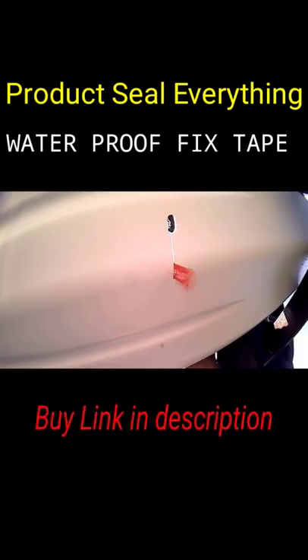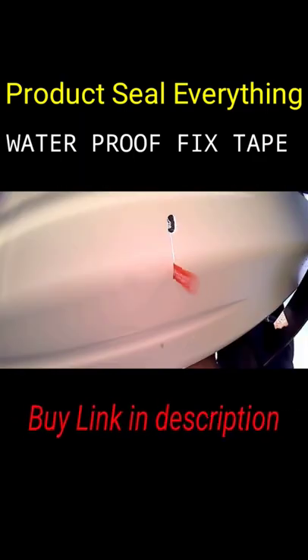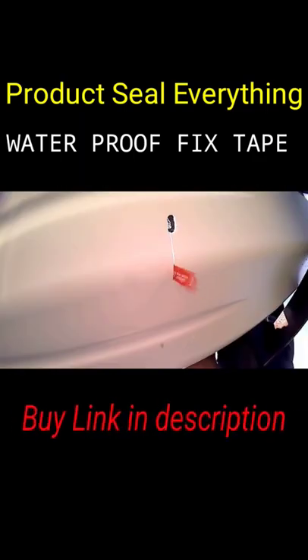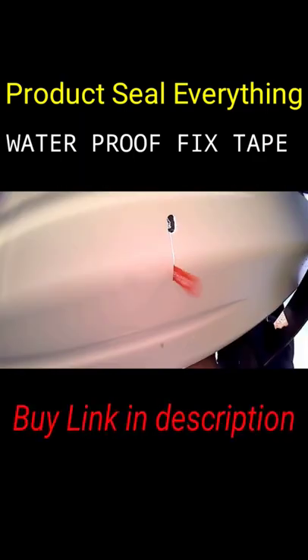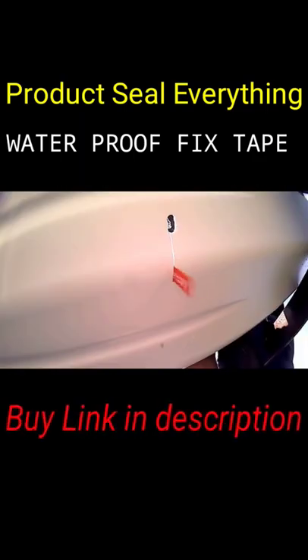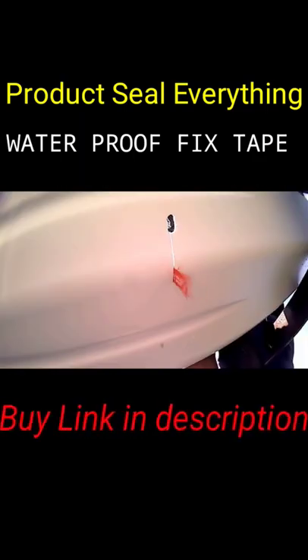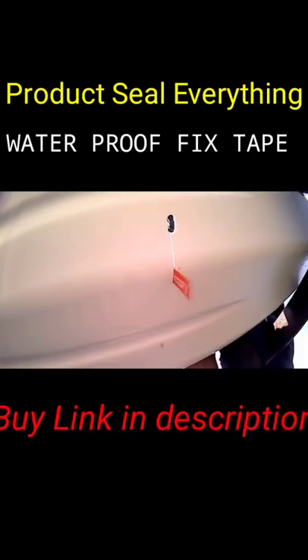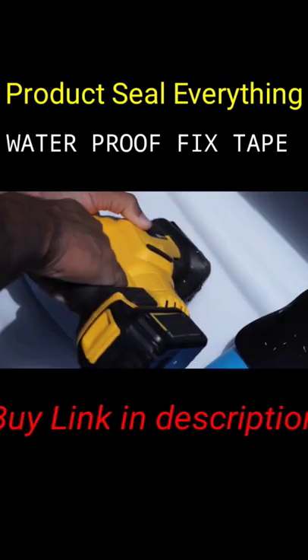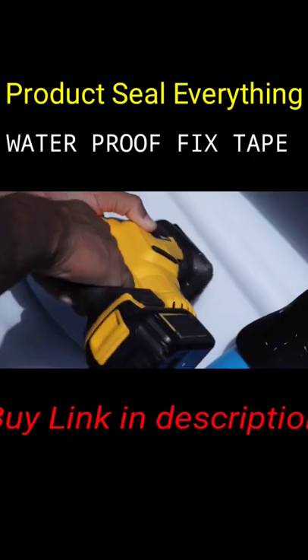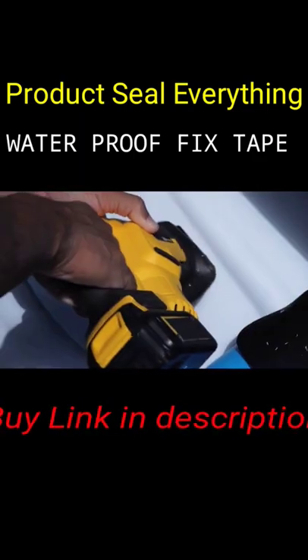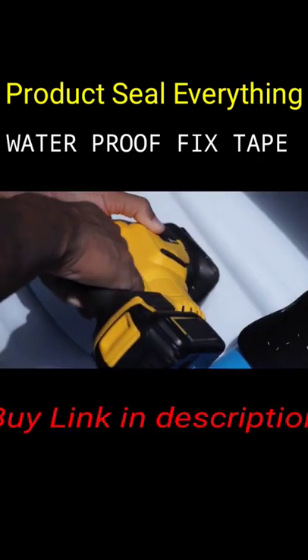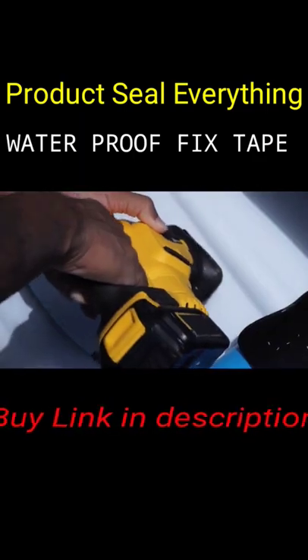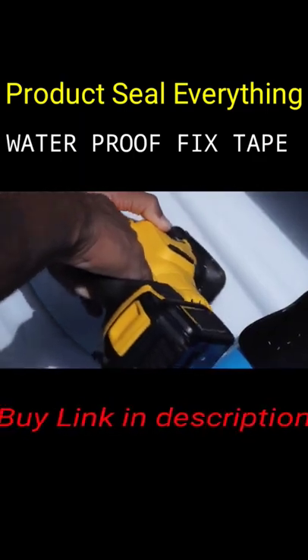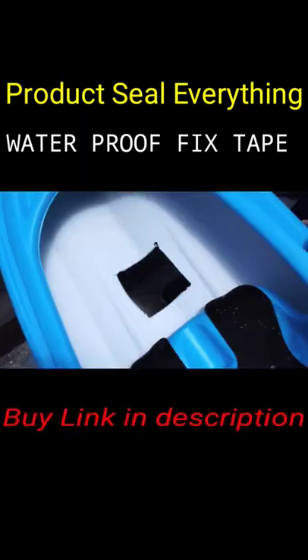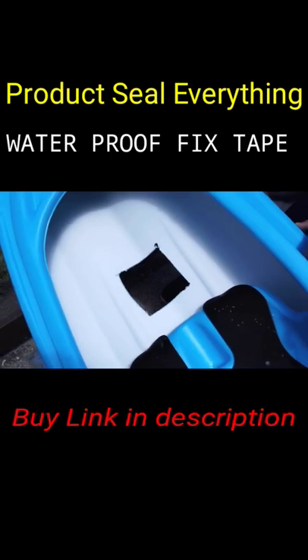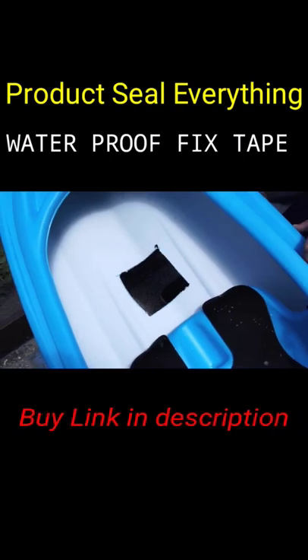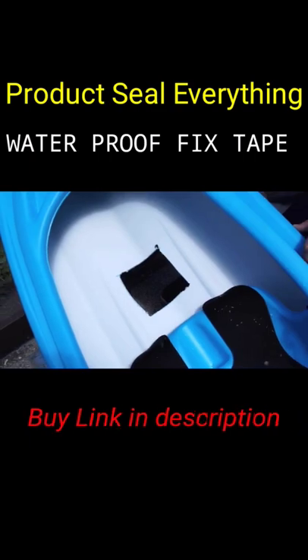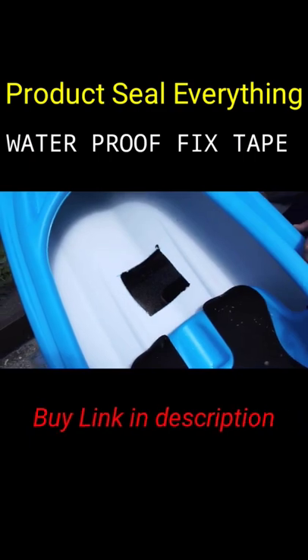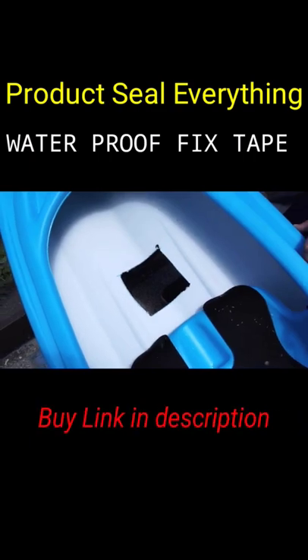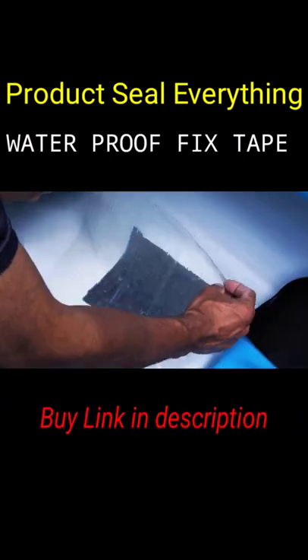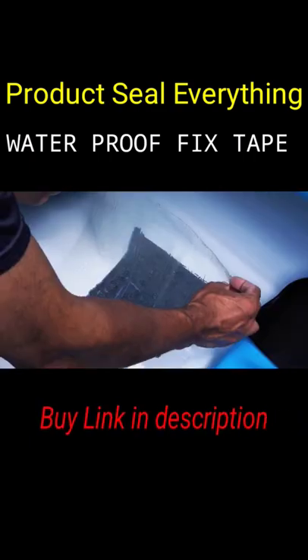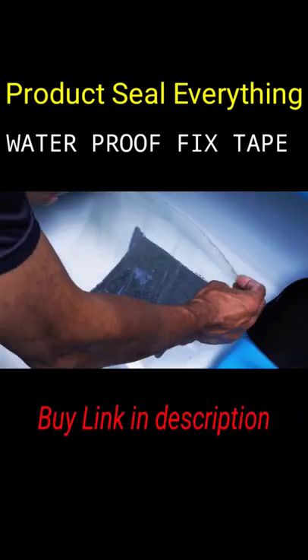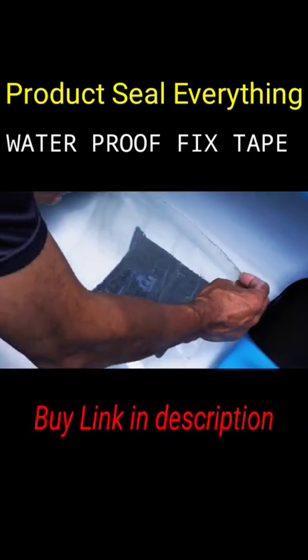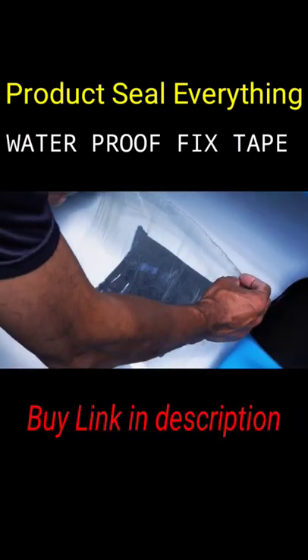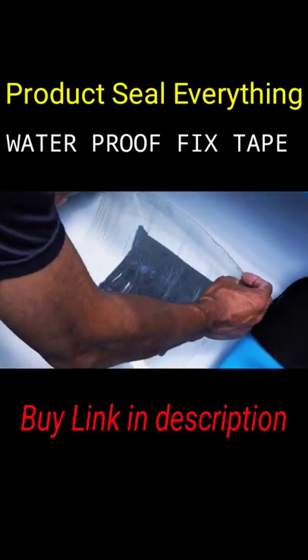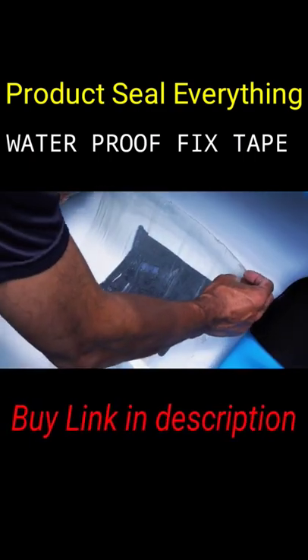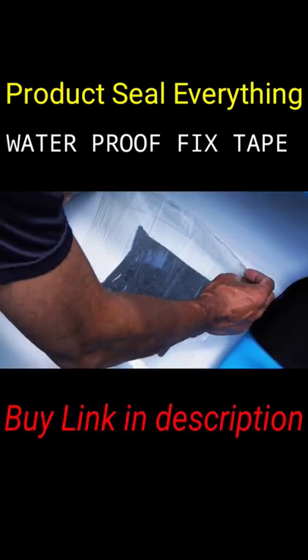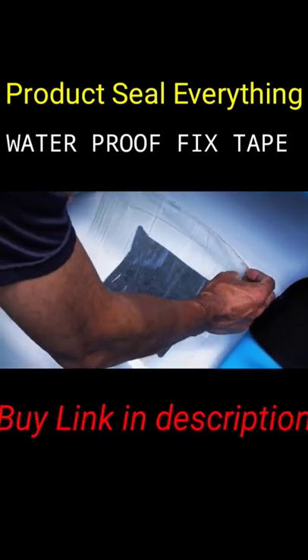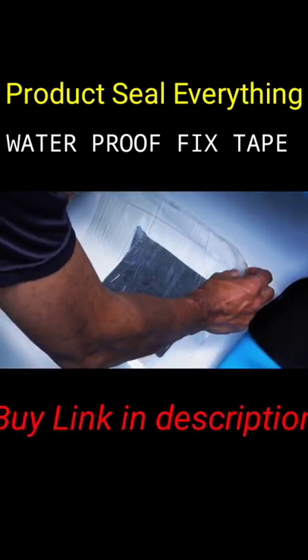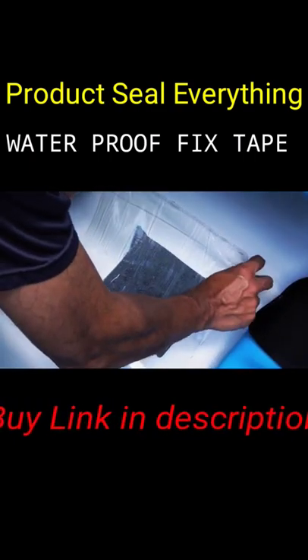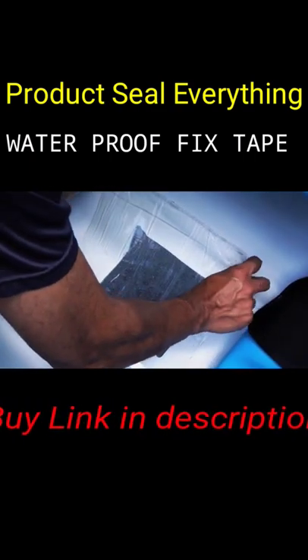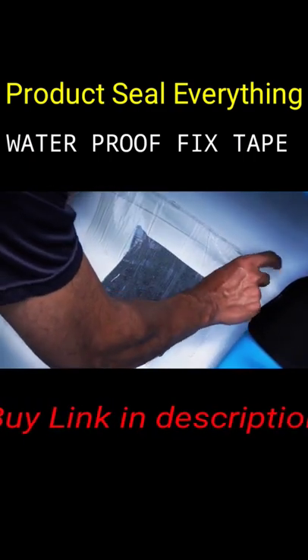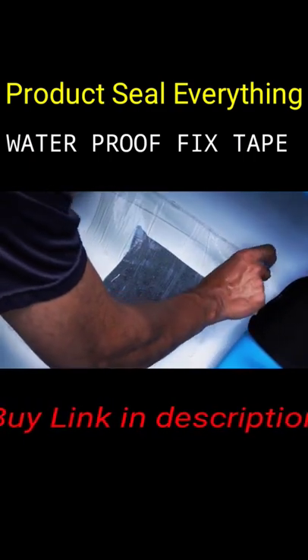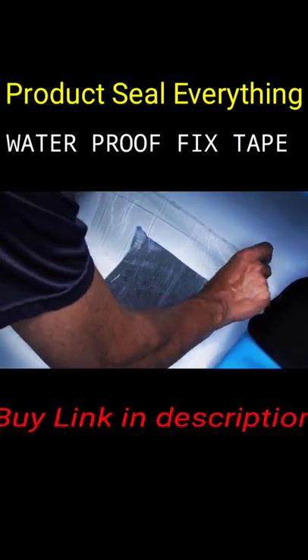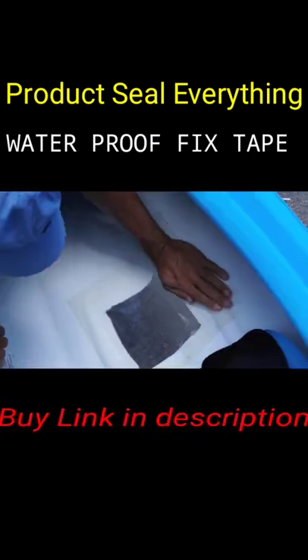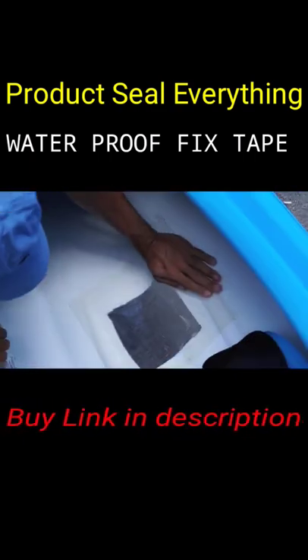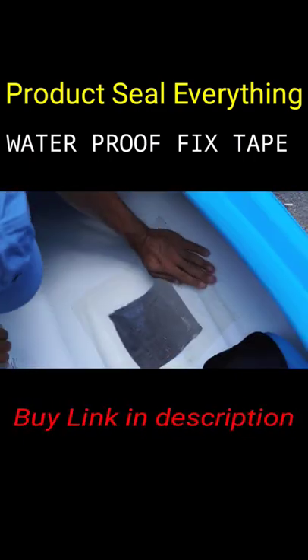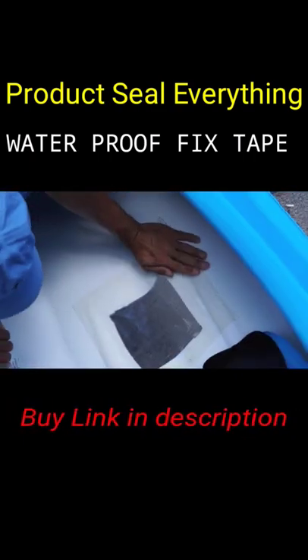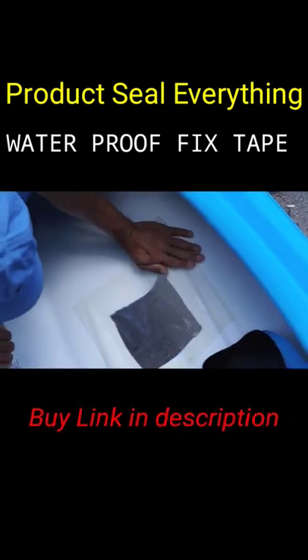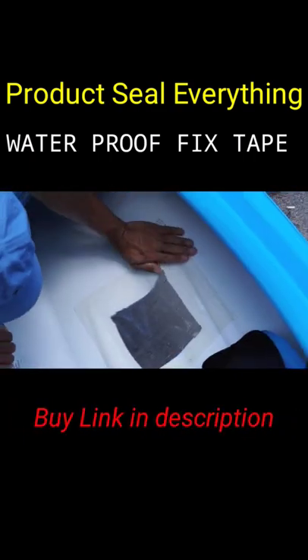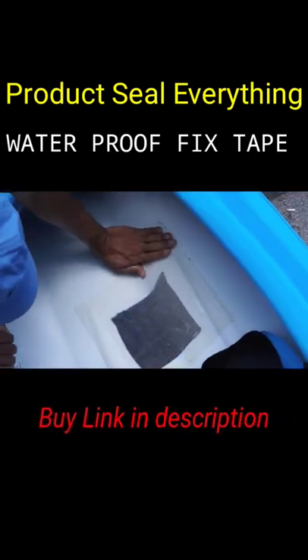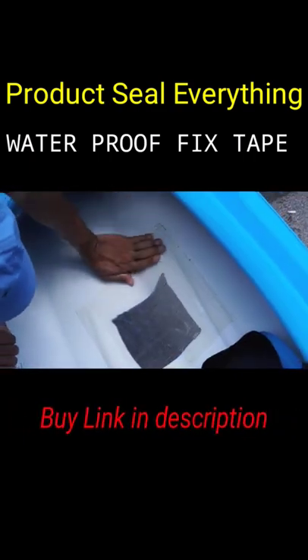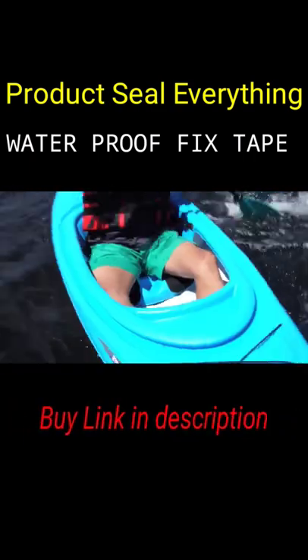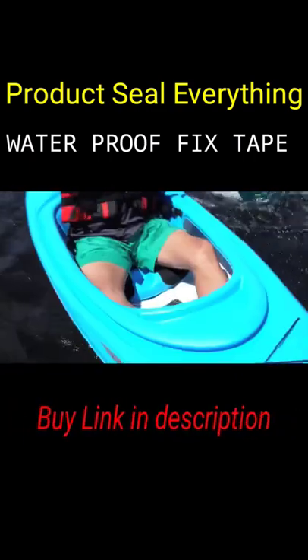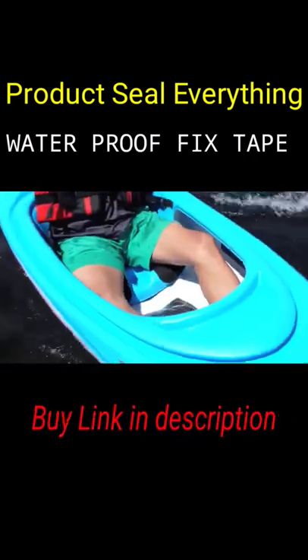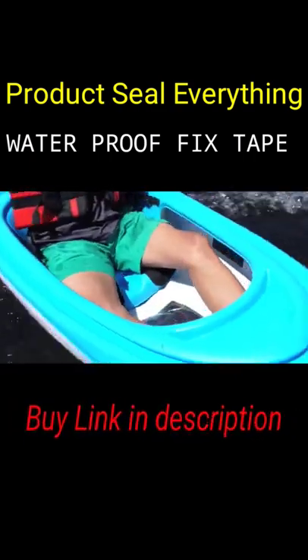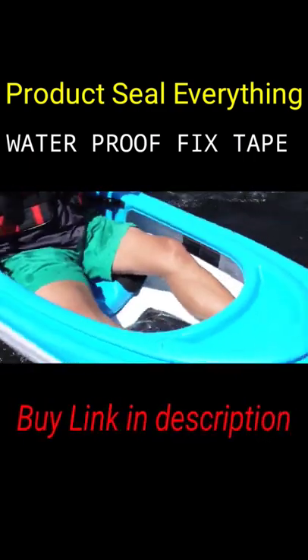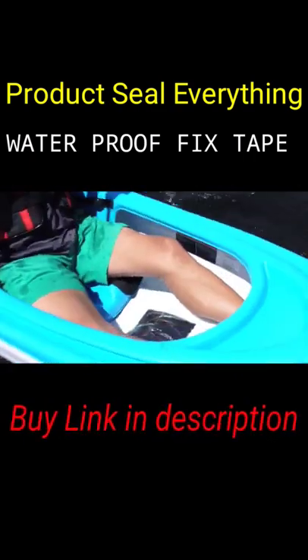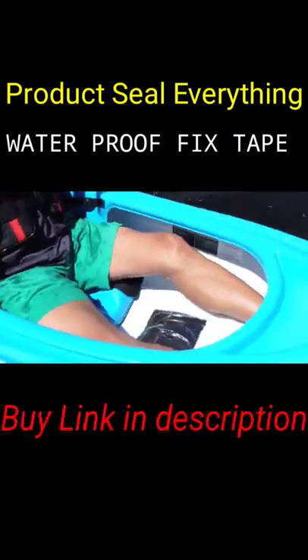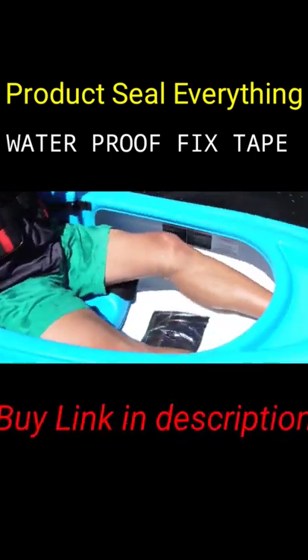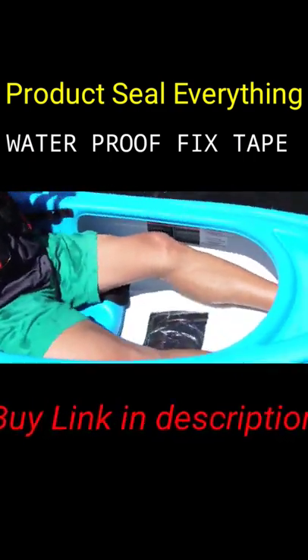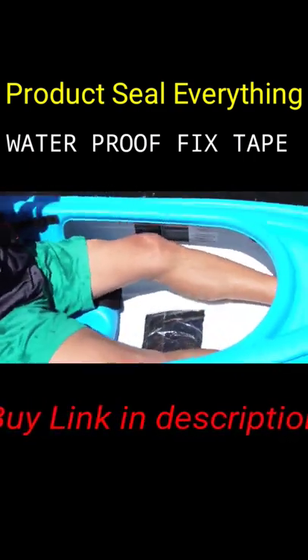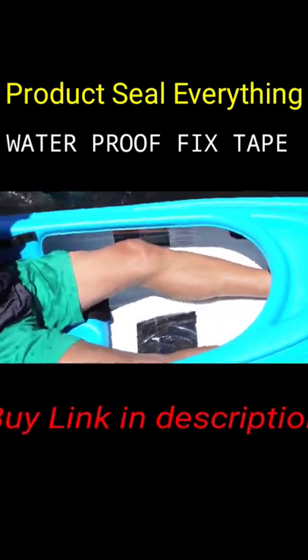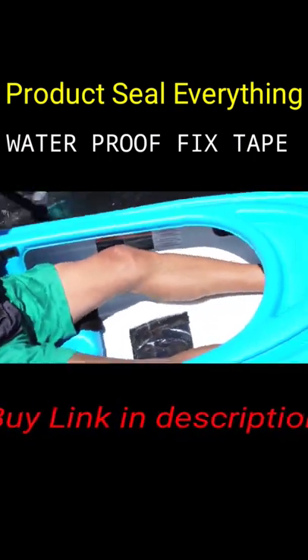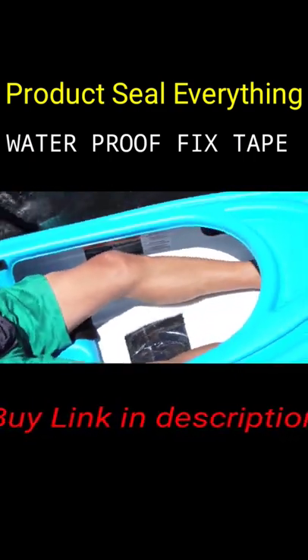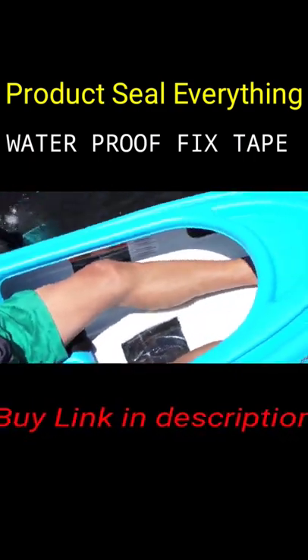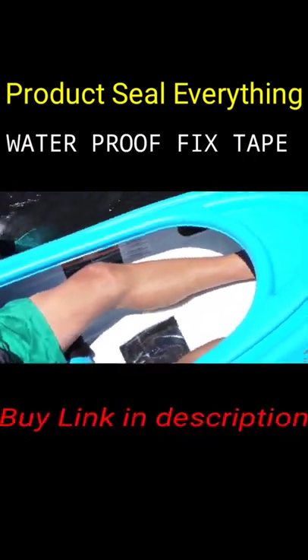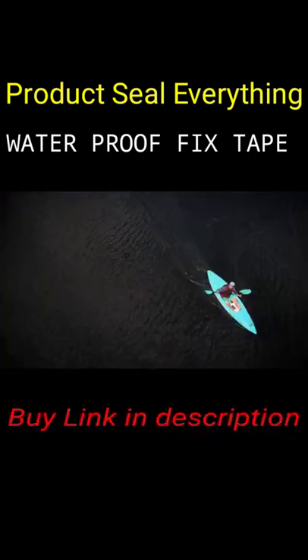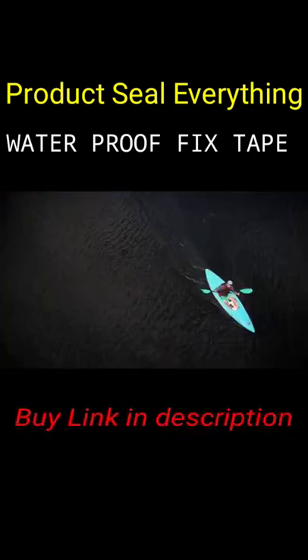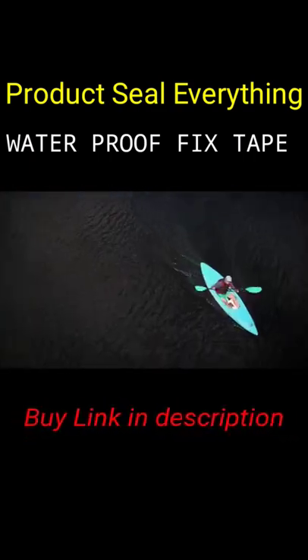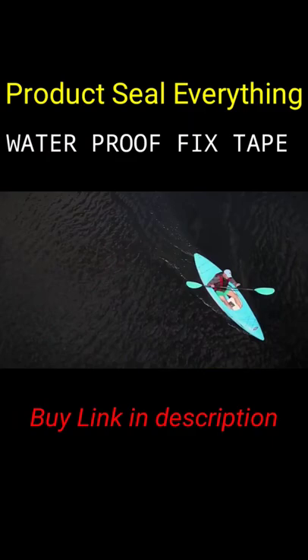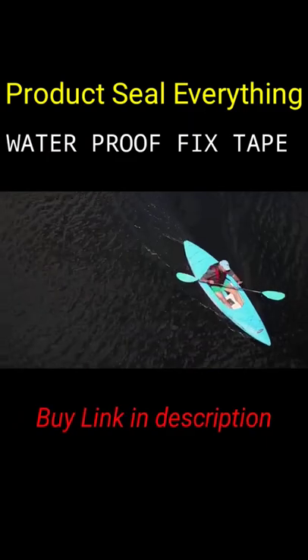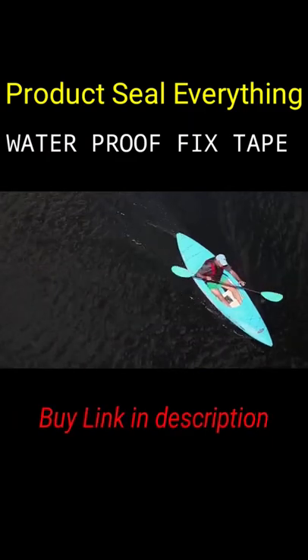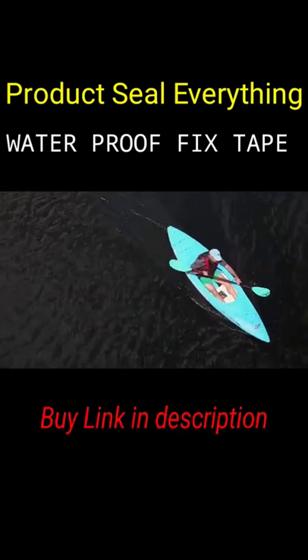We are turning this kayak into a clear bottom boat. Simply add clear FixTape and in seconds it creates a waterproof seal. Look — the original FixTape is totally holding.